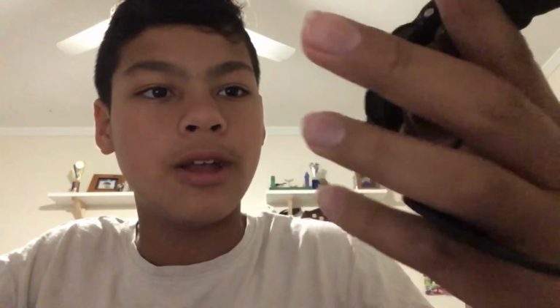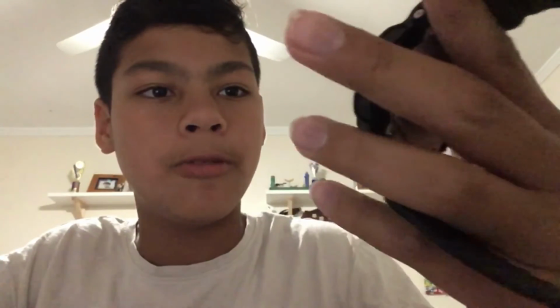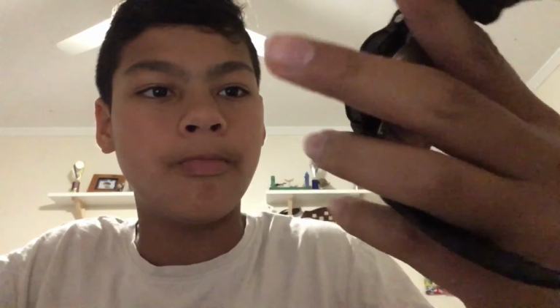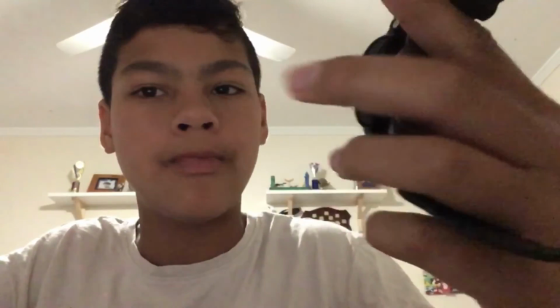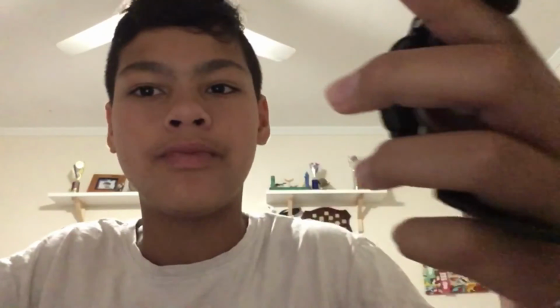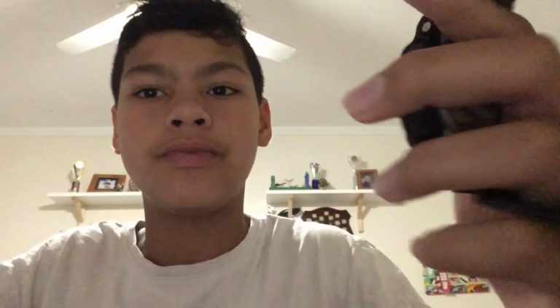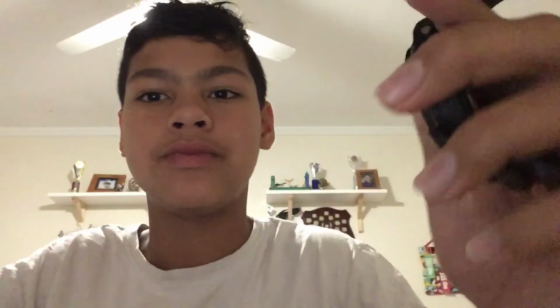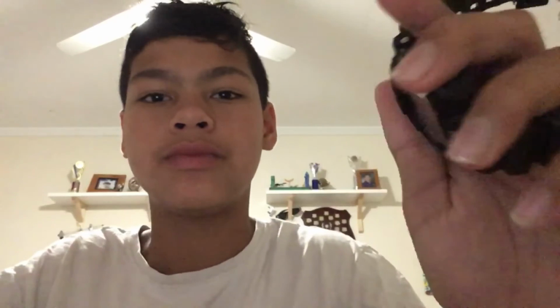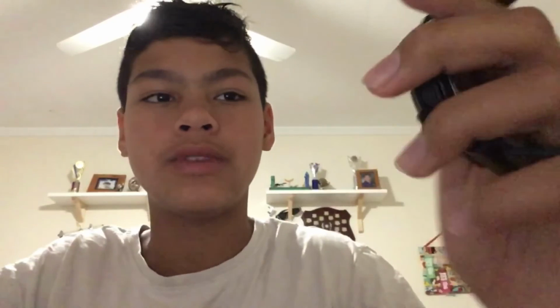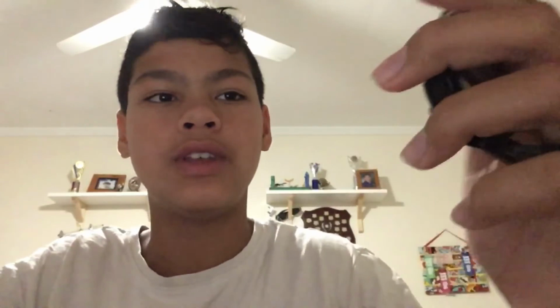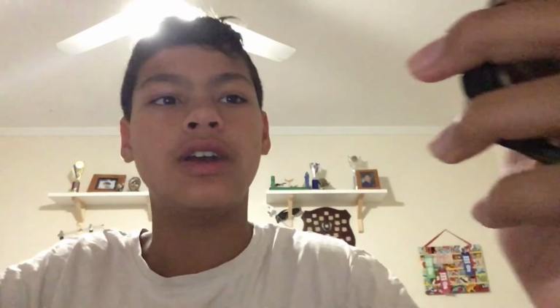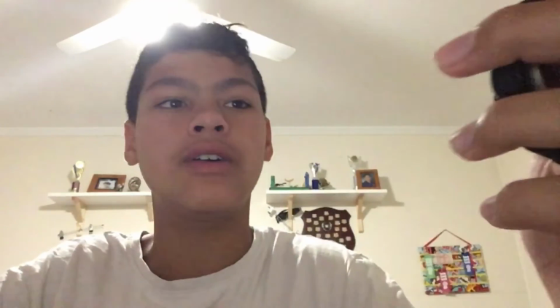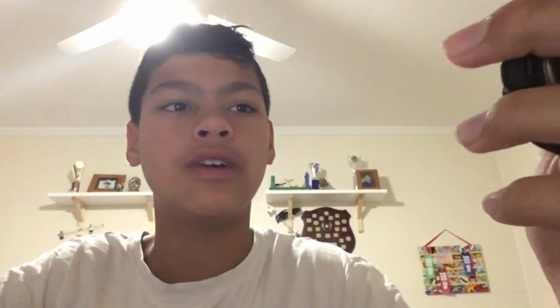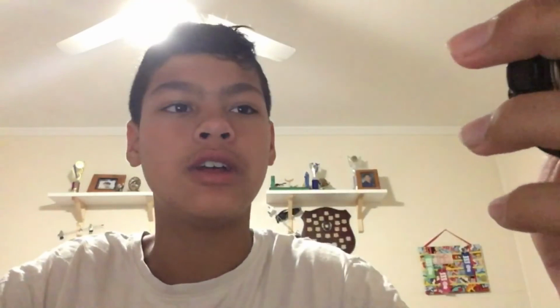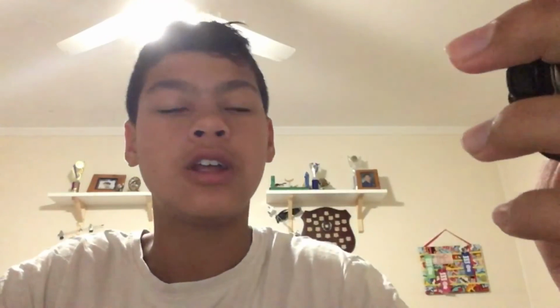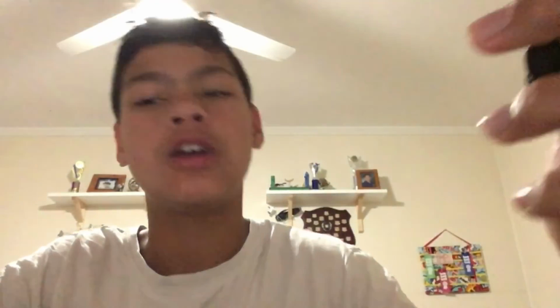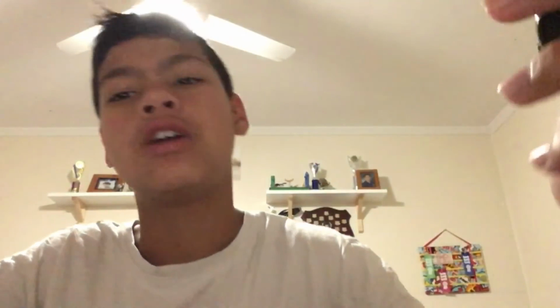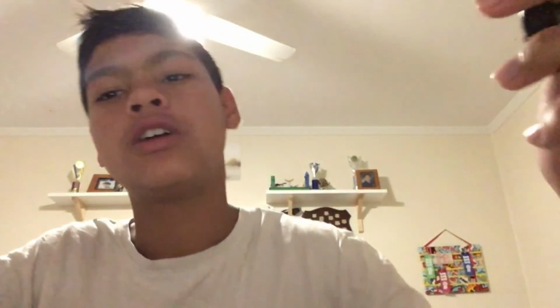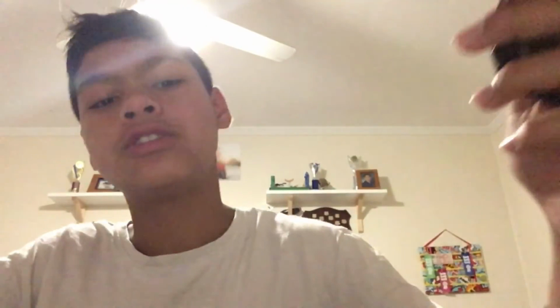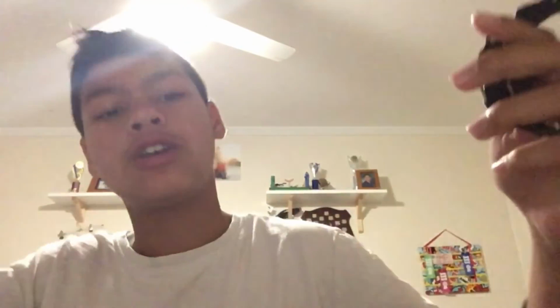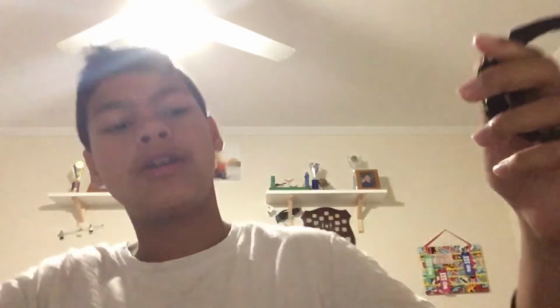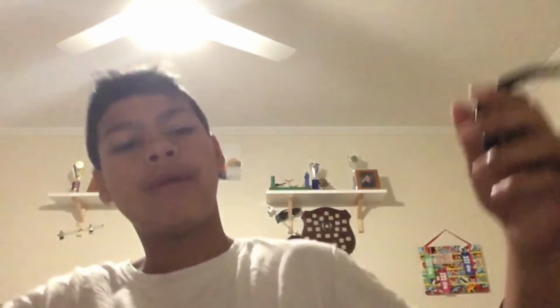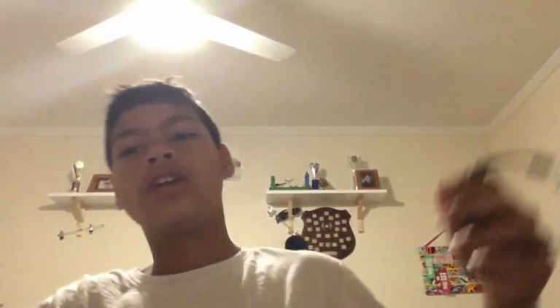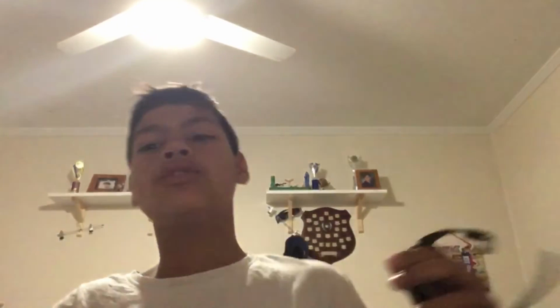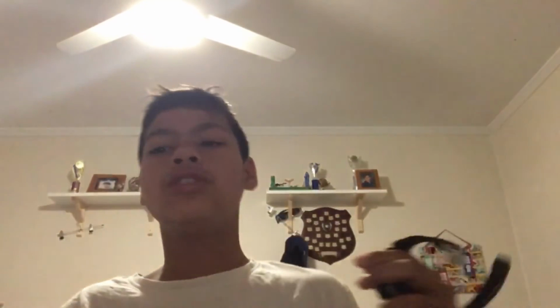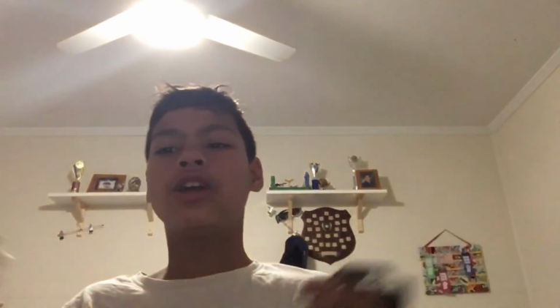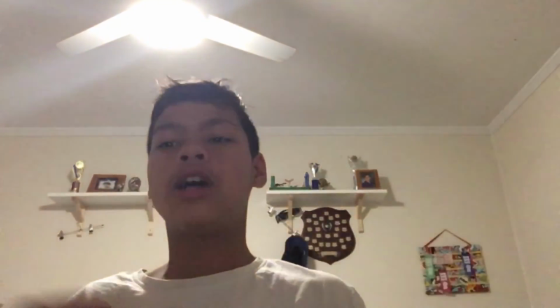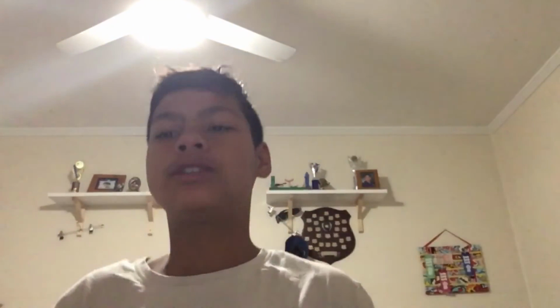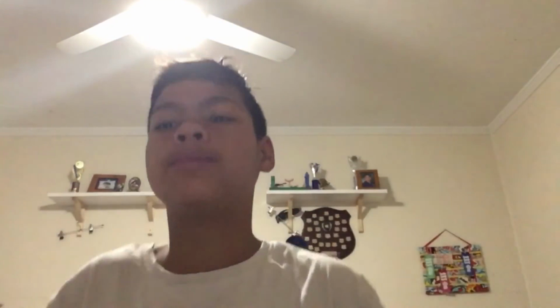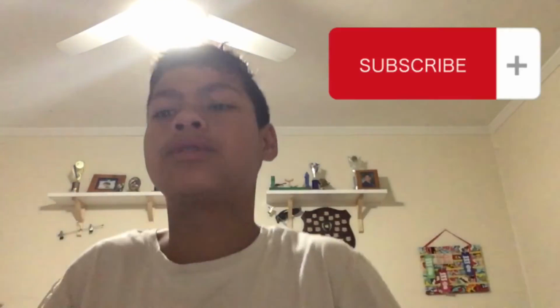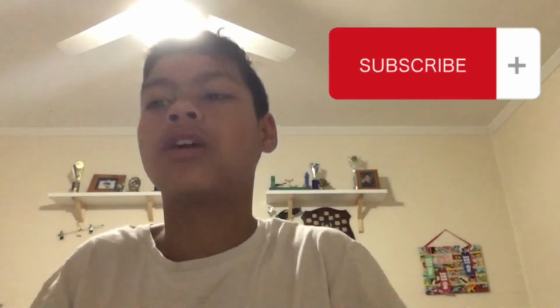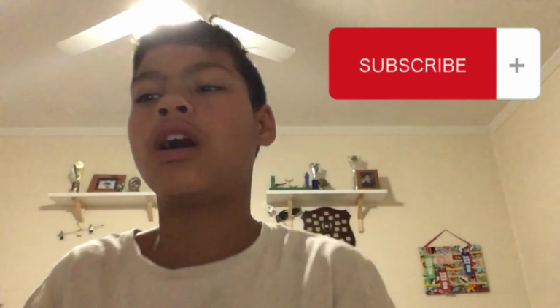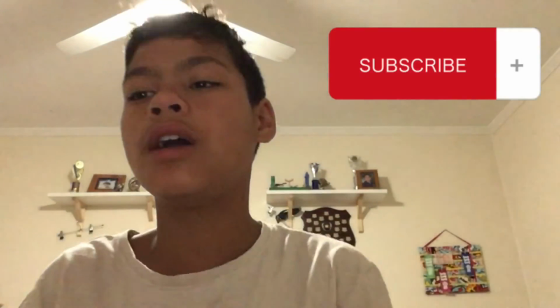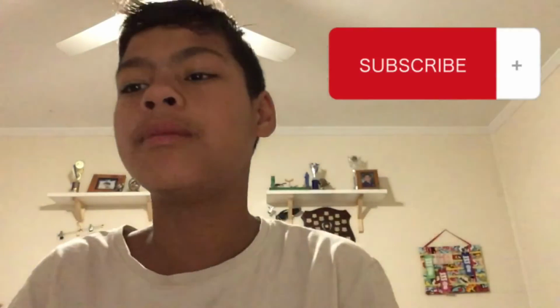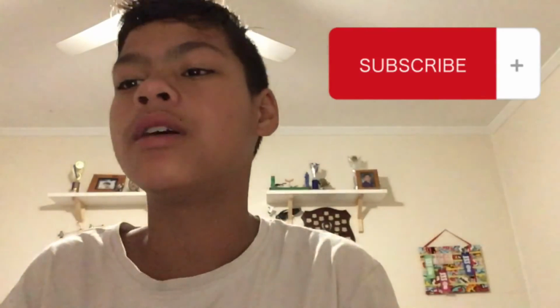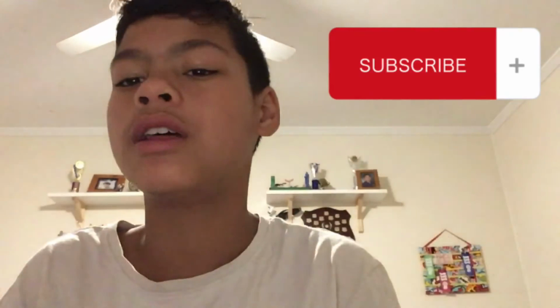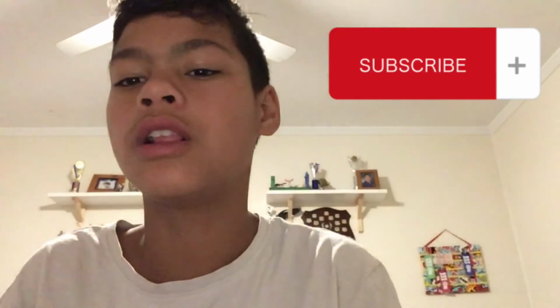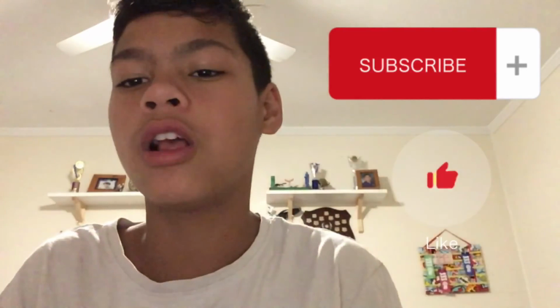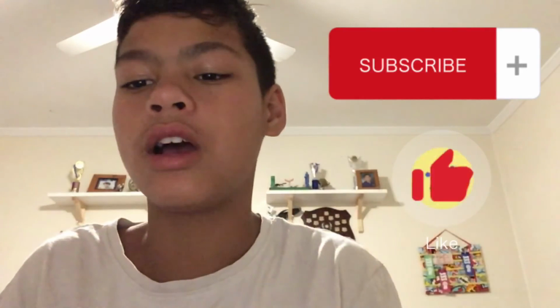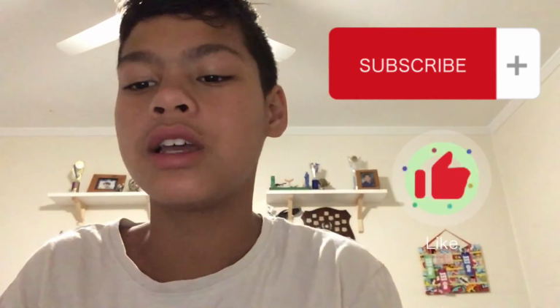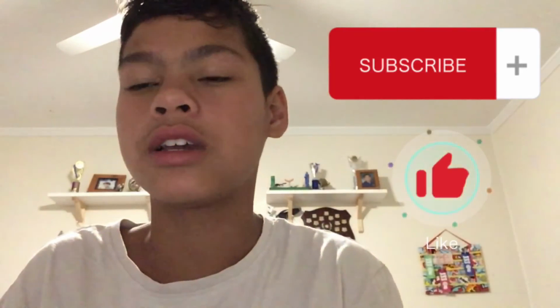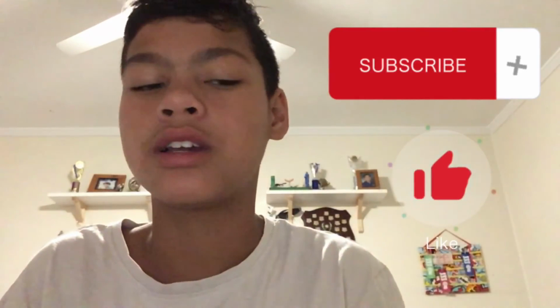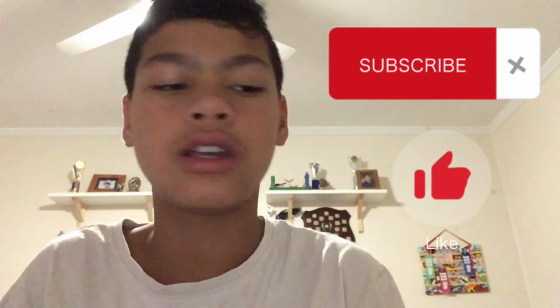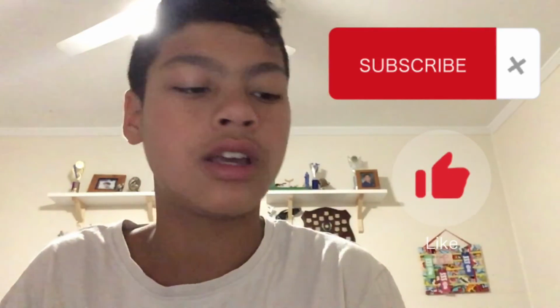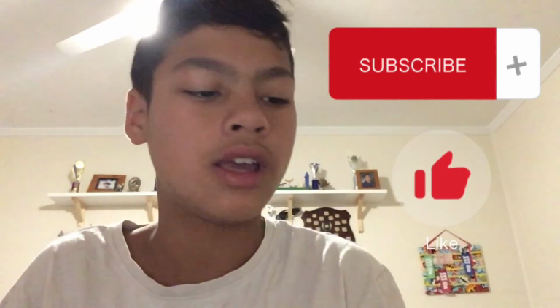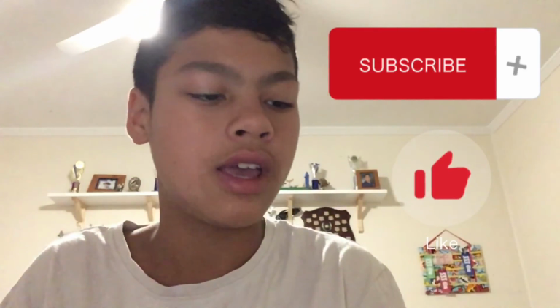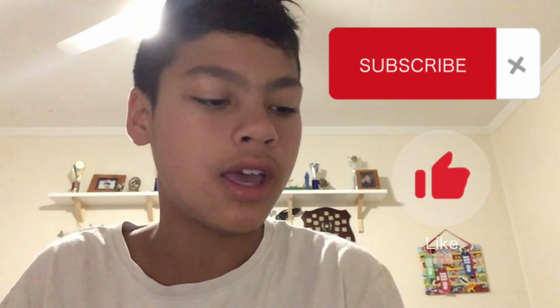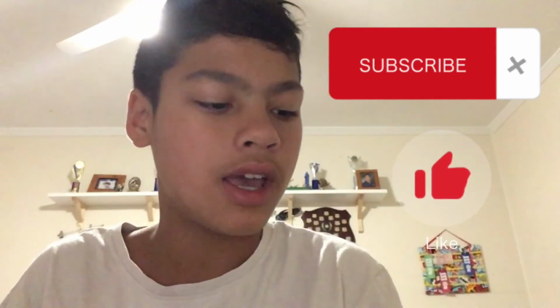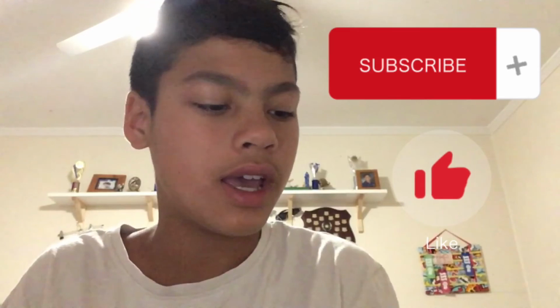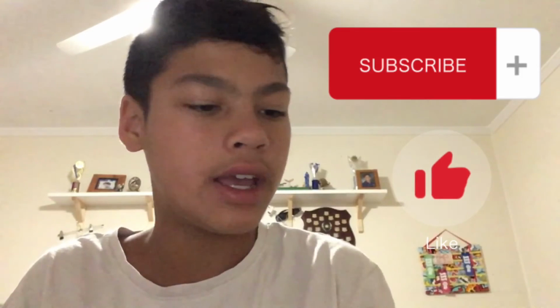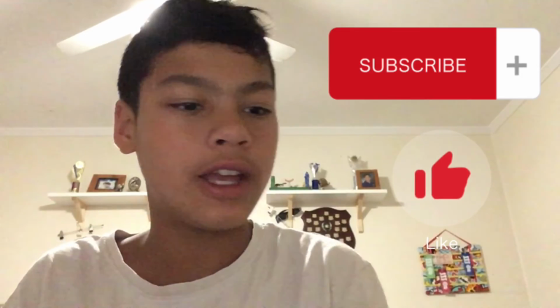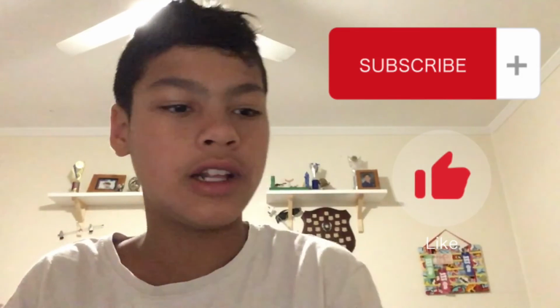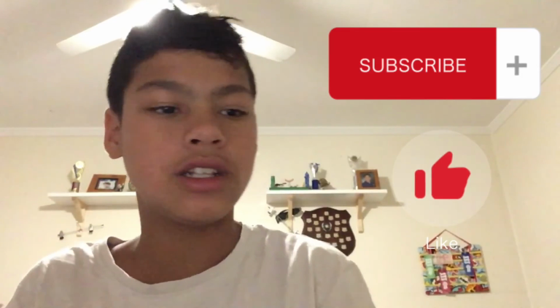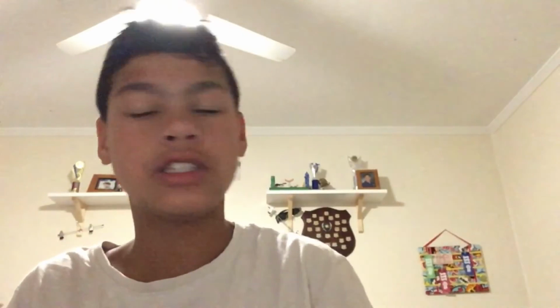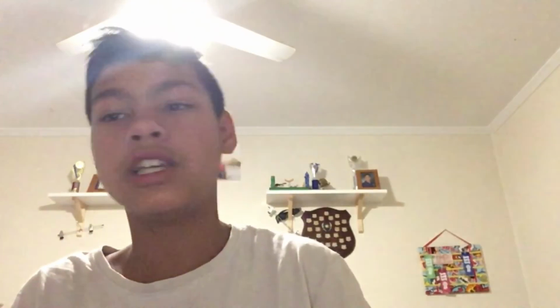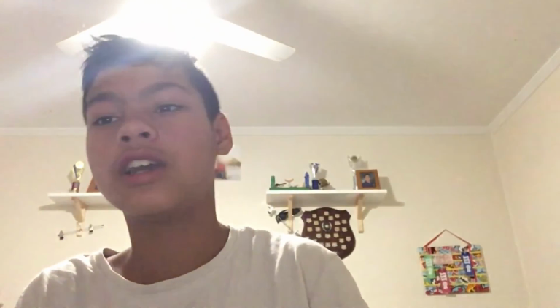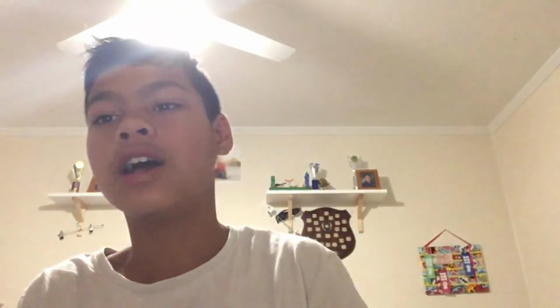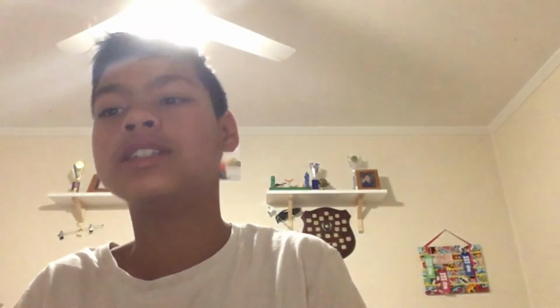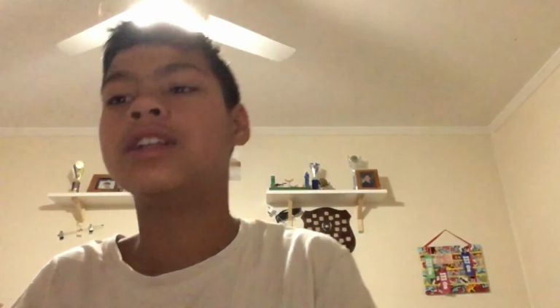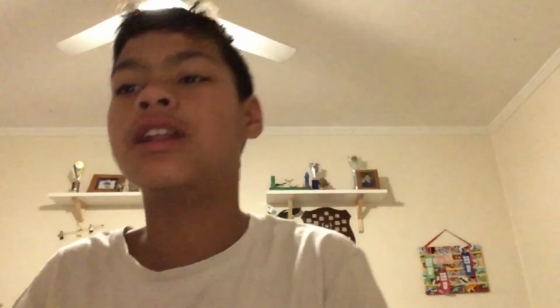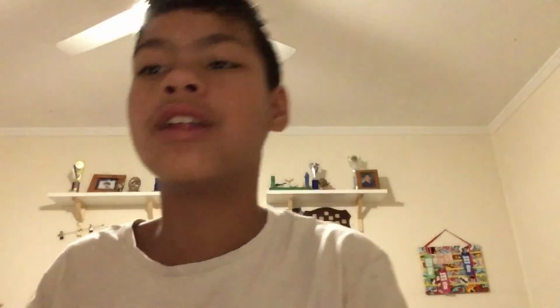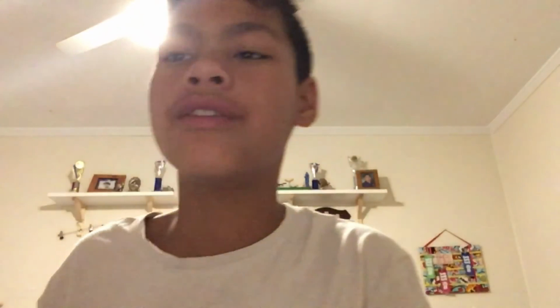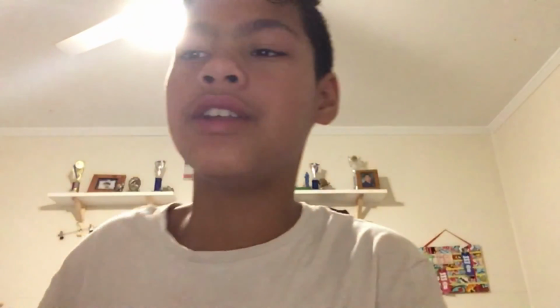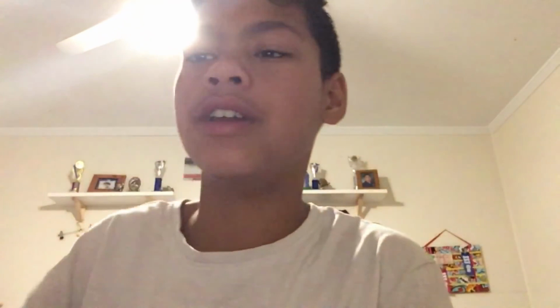Yeah, so make sure you guys subscribe and like, and see you guys in another video.